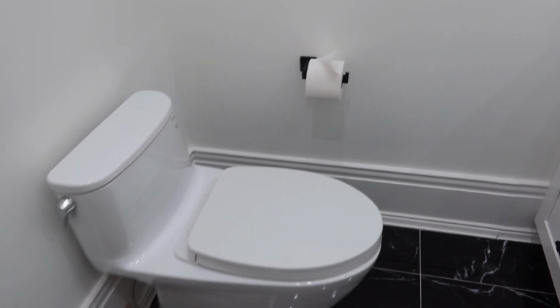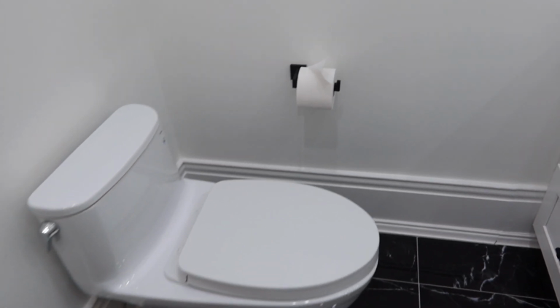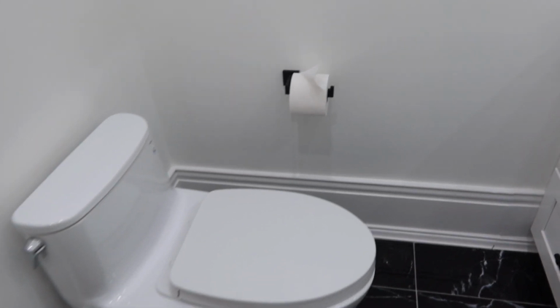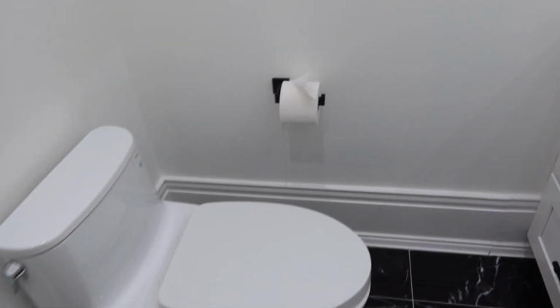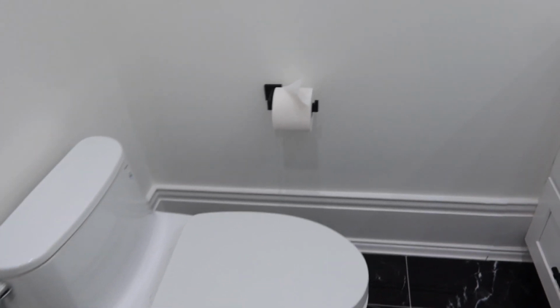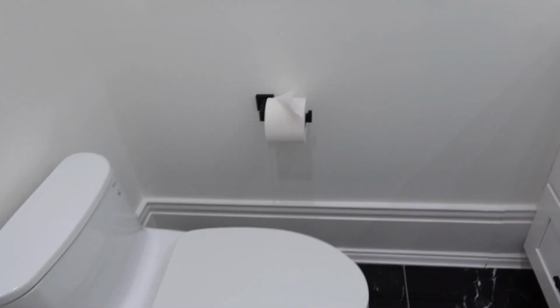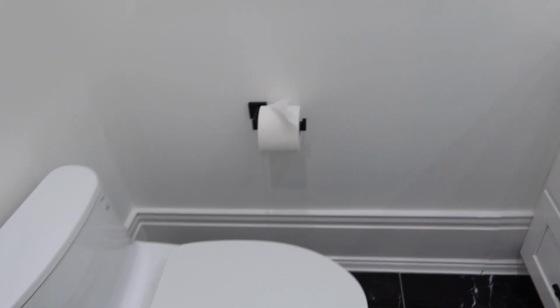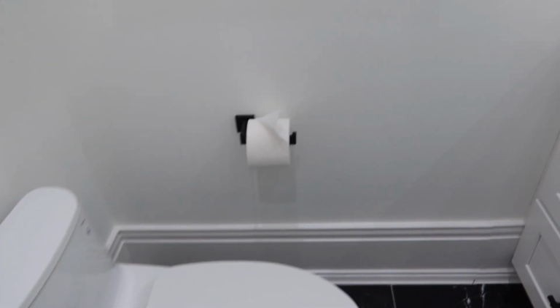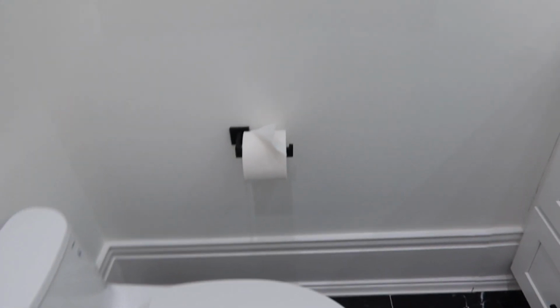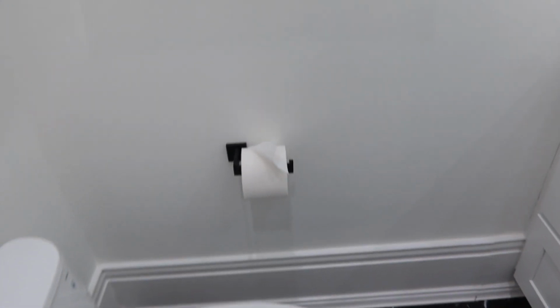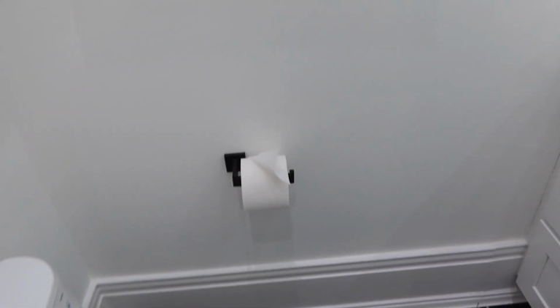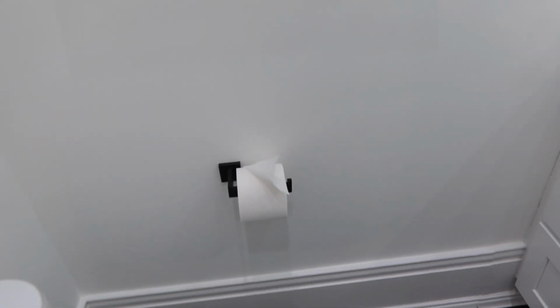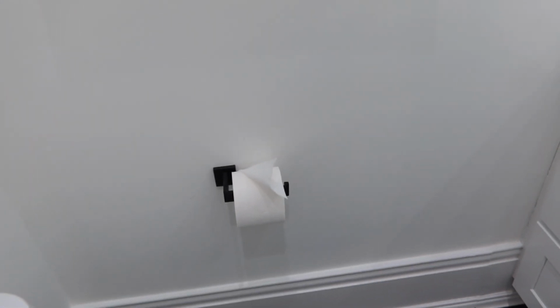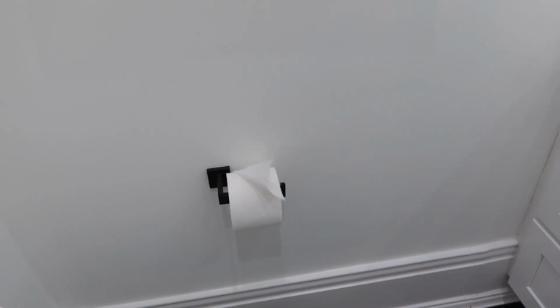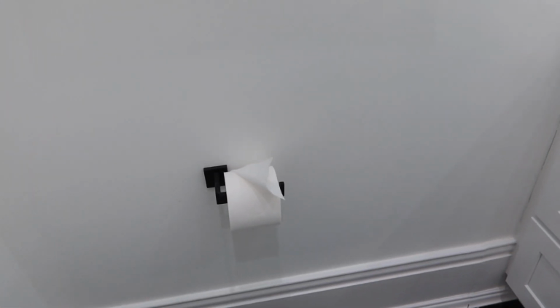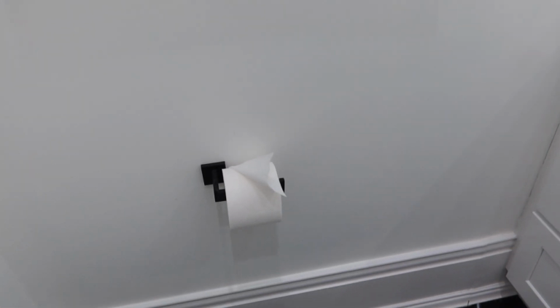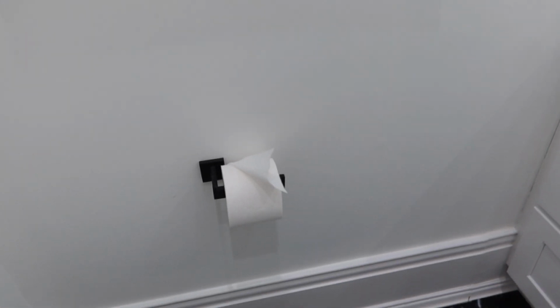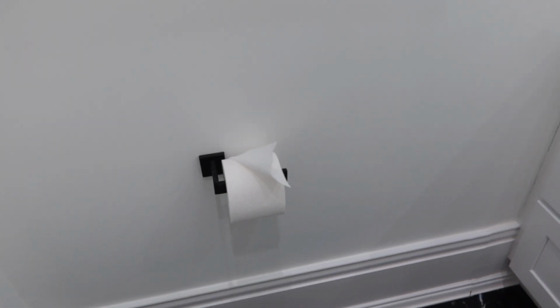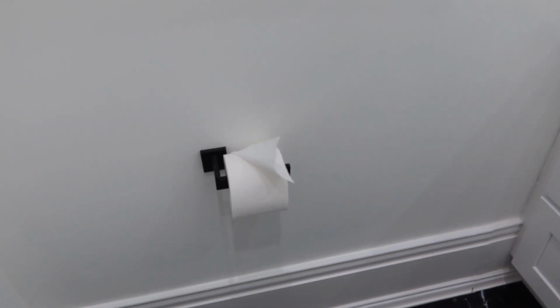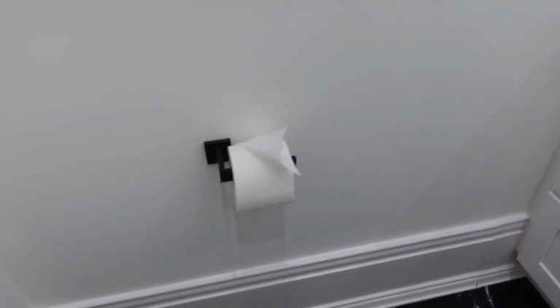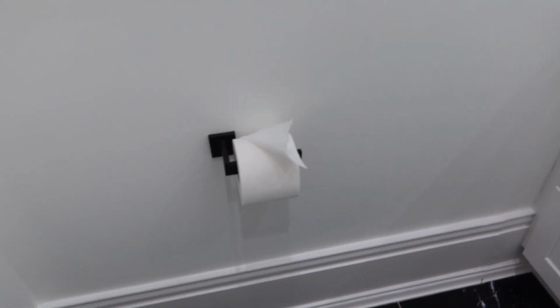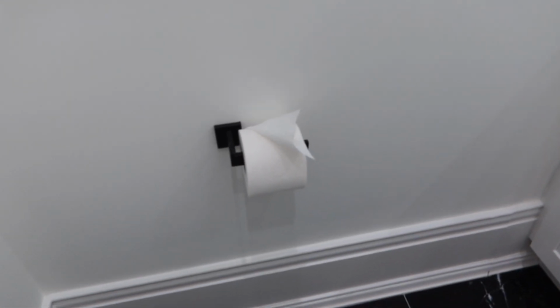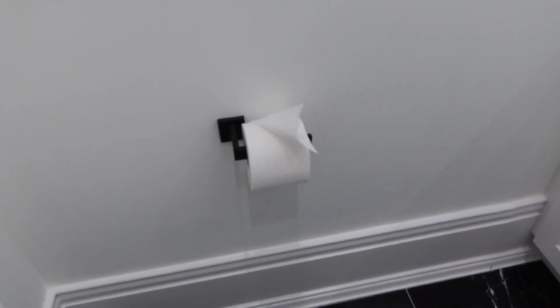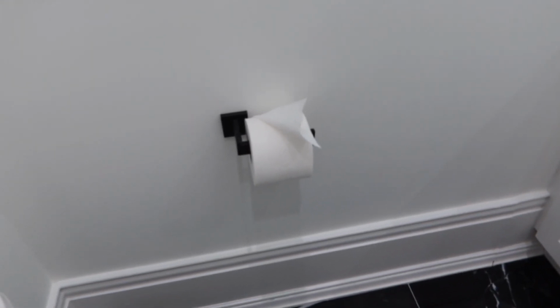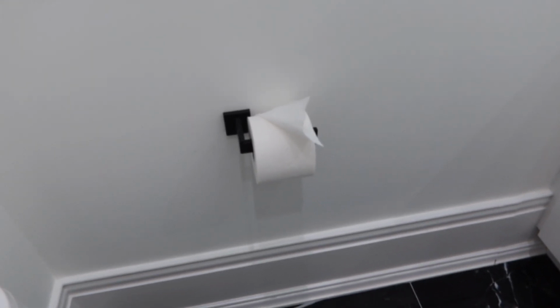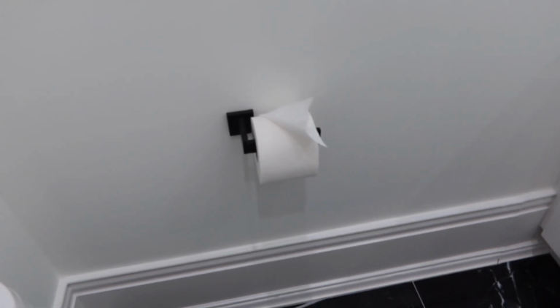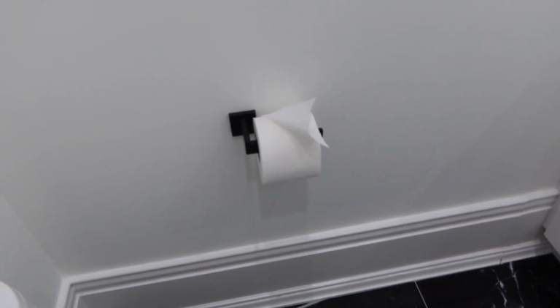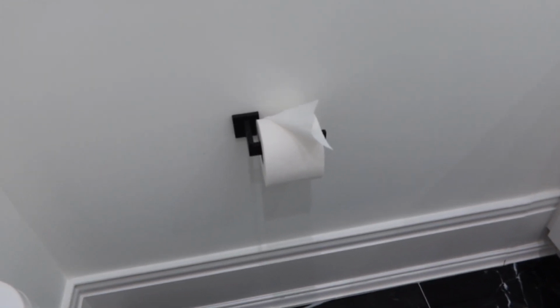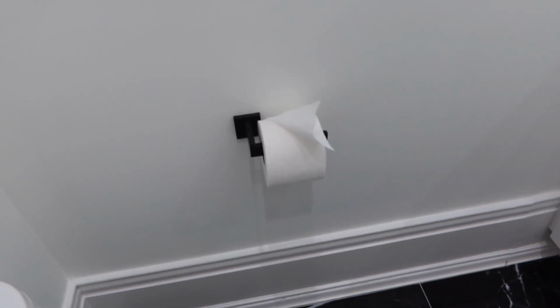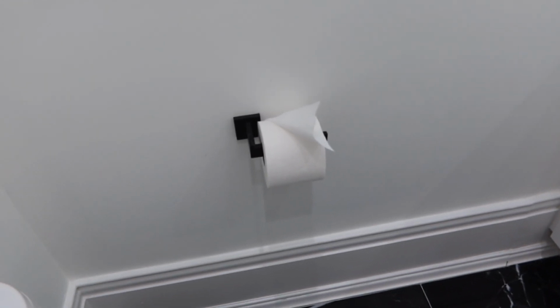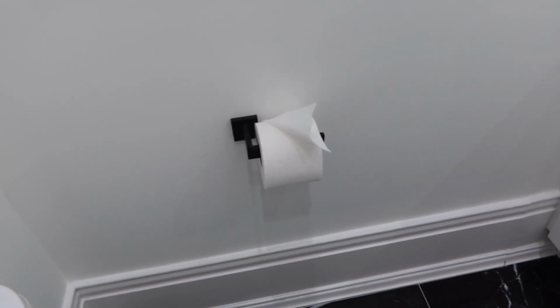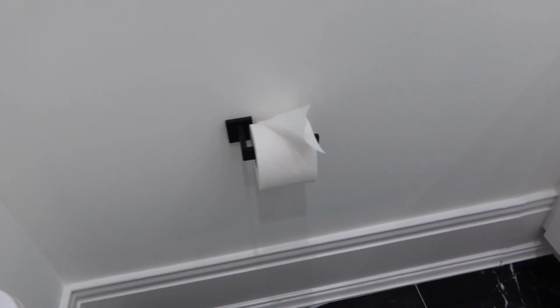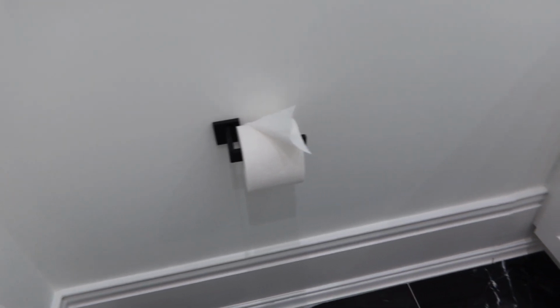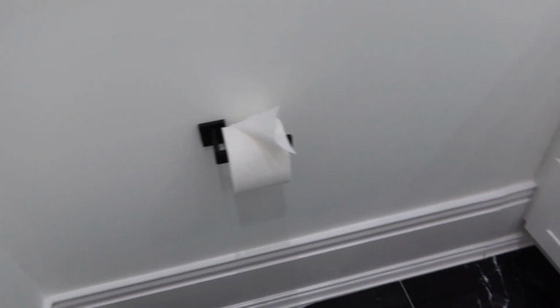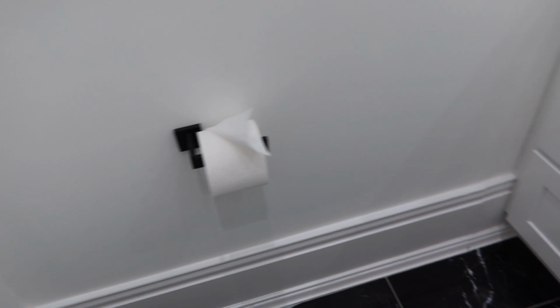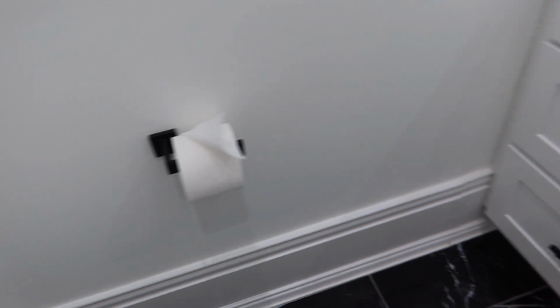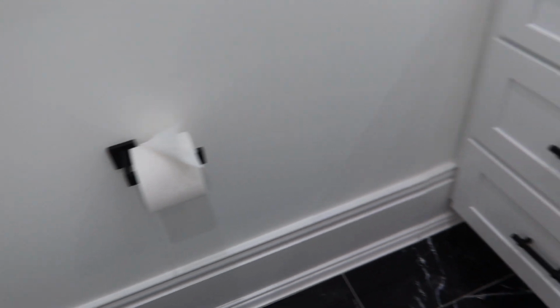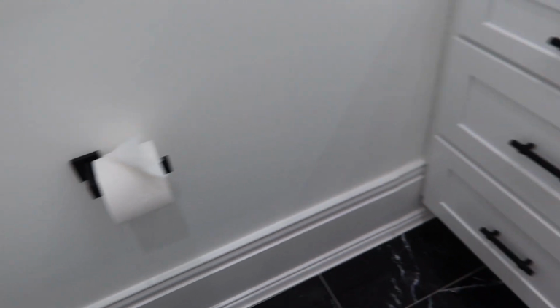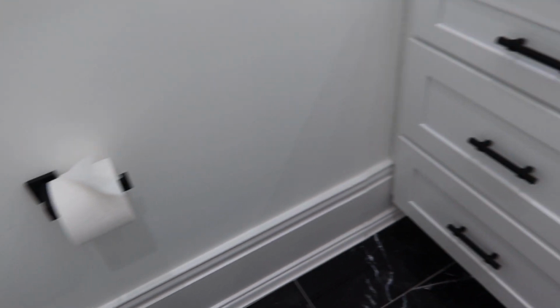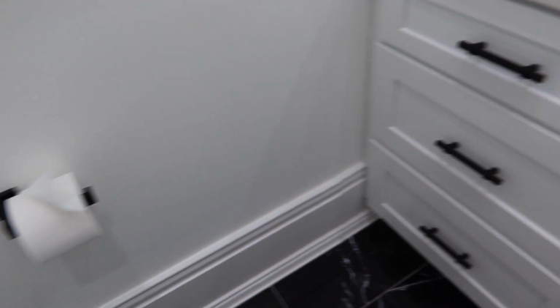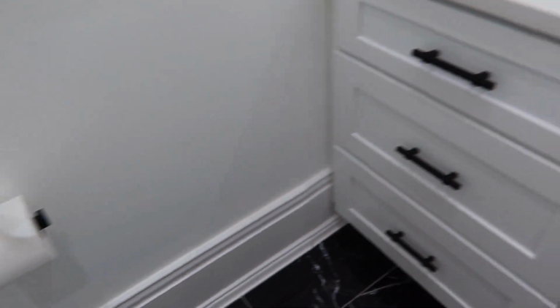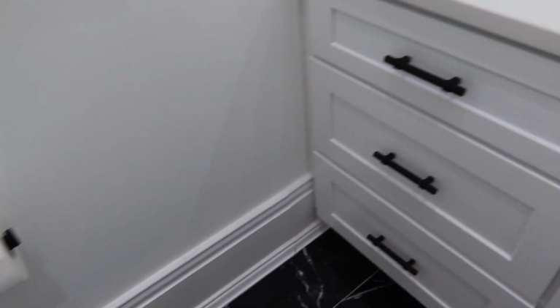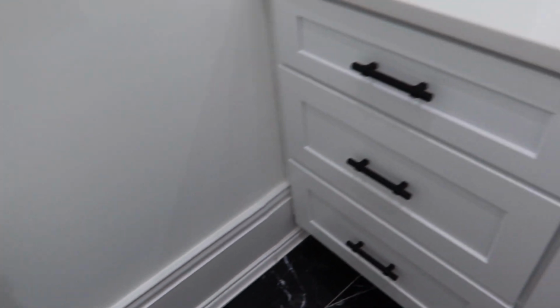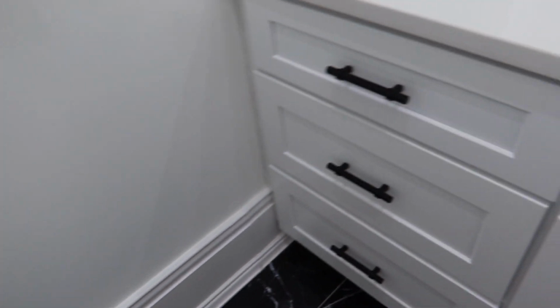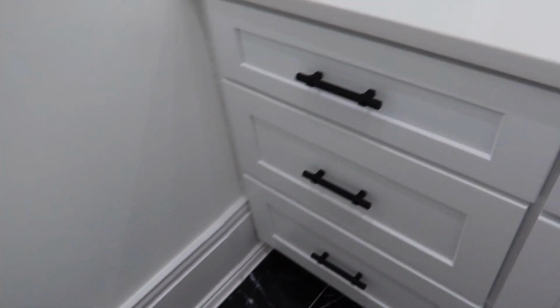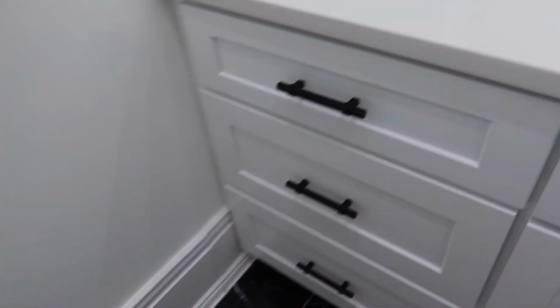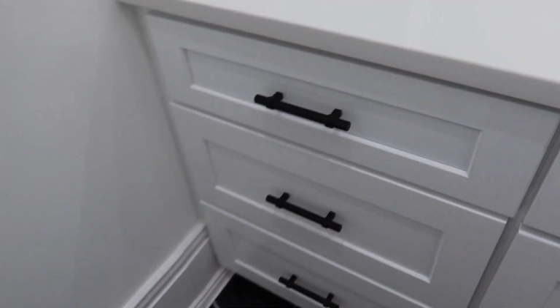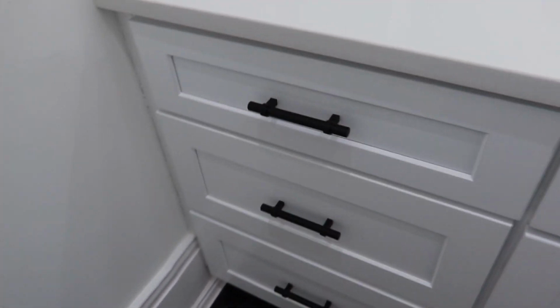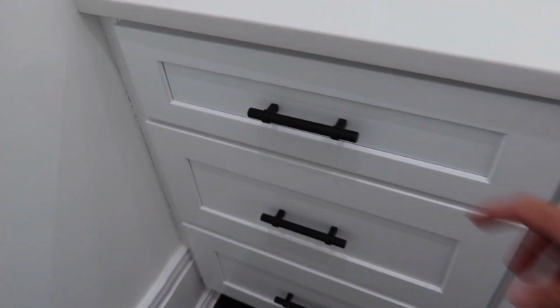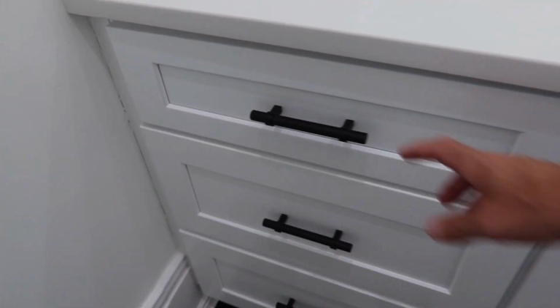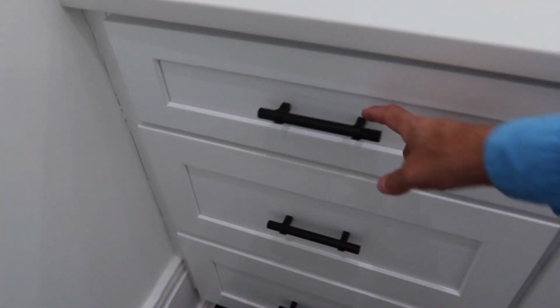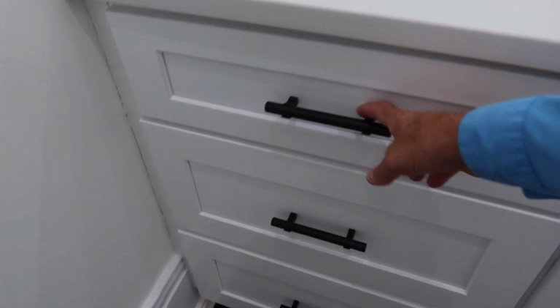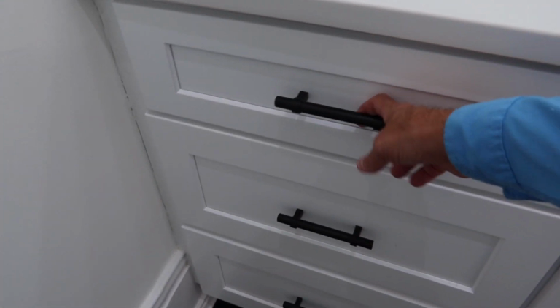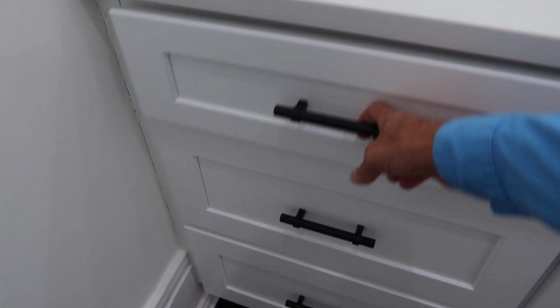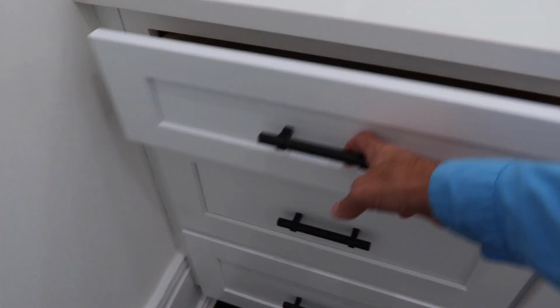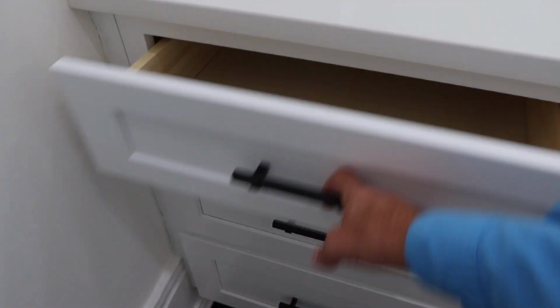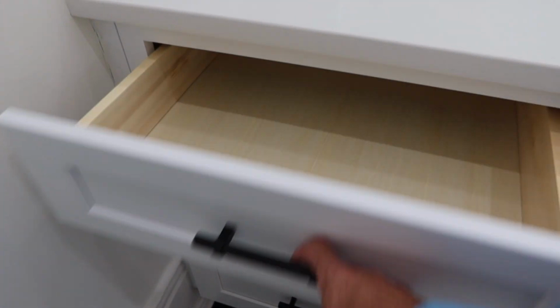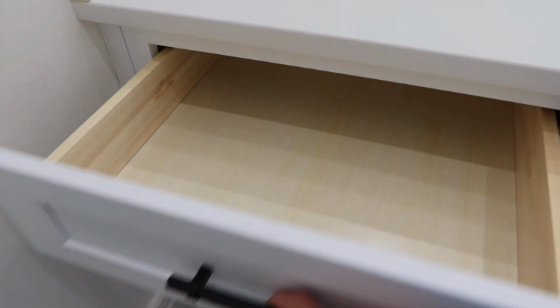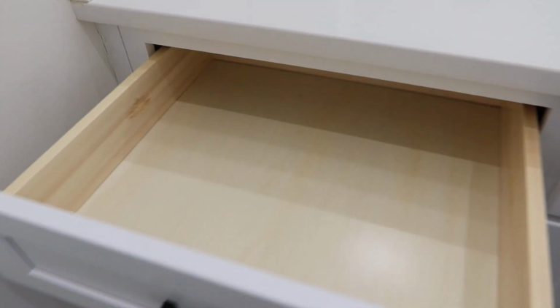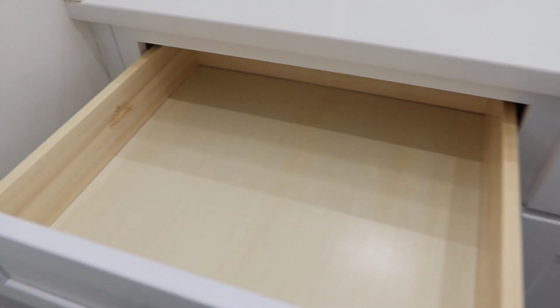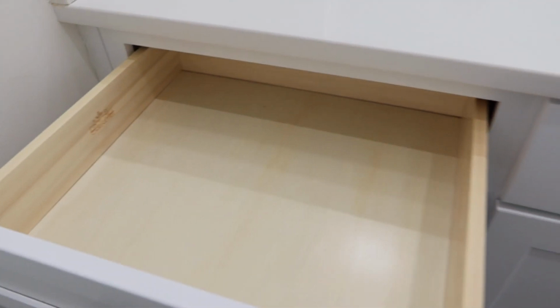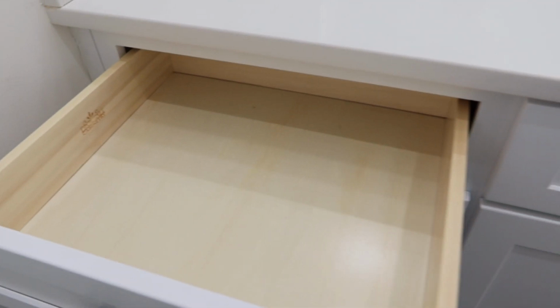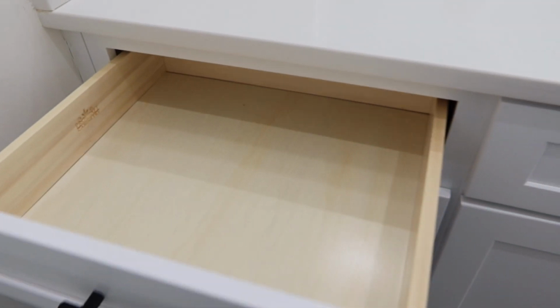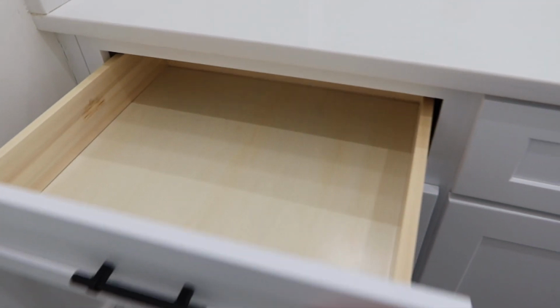And the vanity also comes with the toilet paper holder, which is the same color. Super clean.